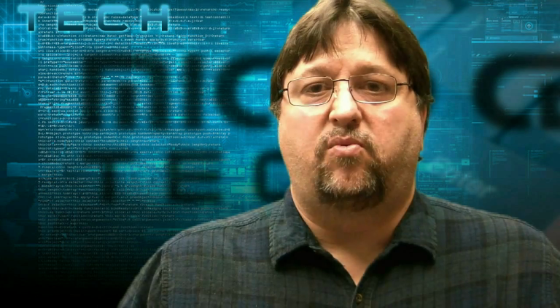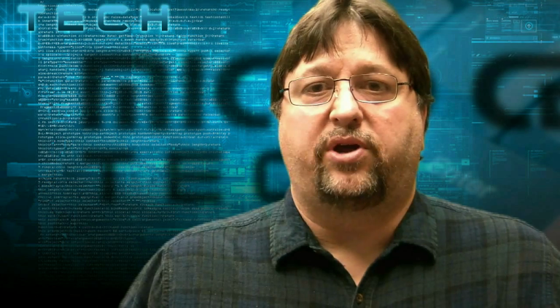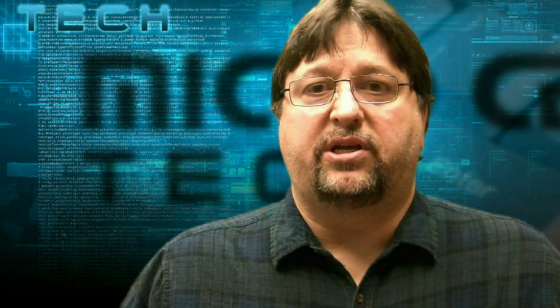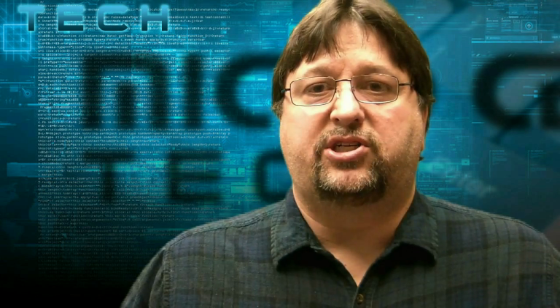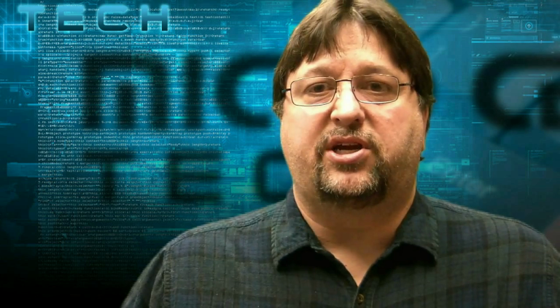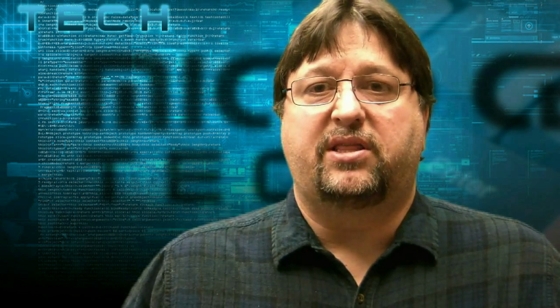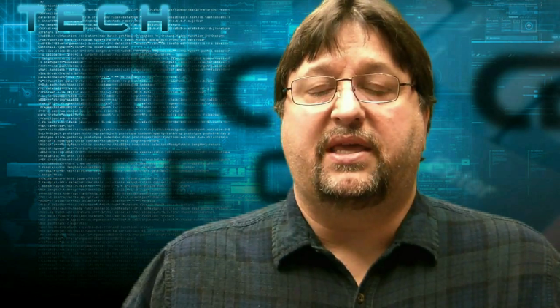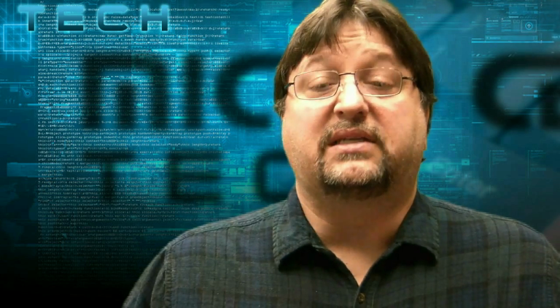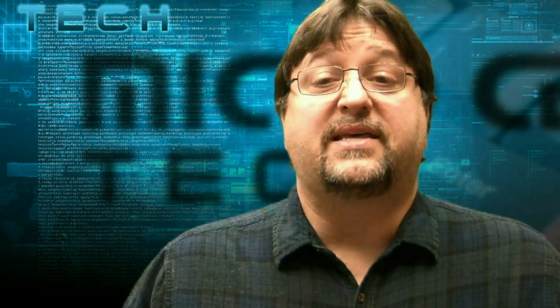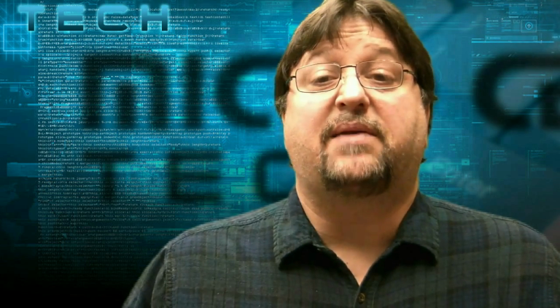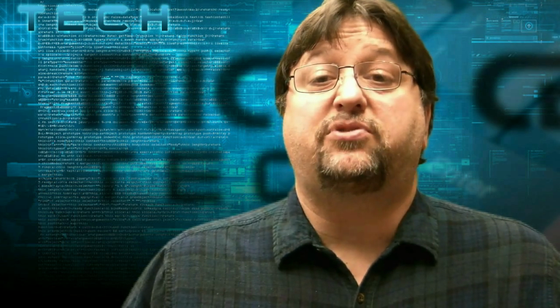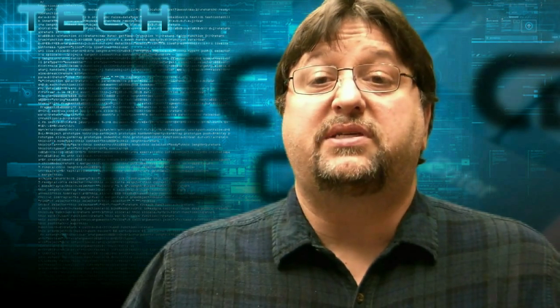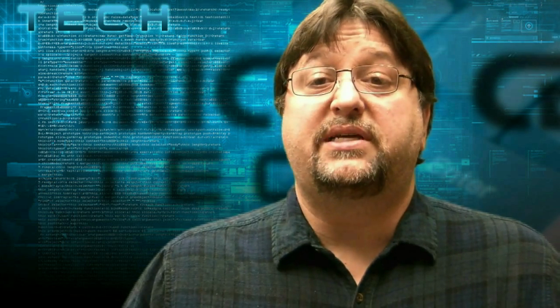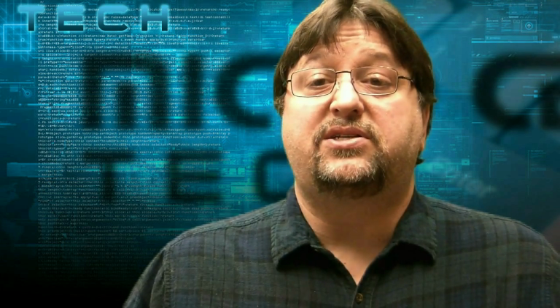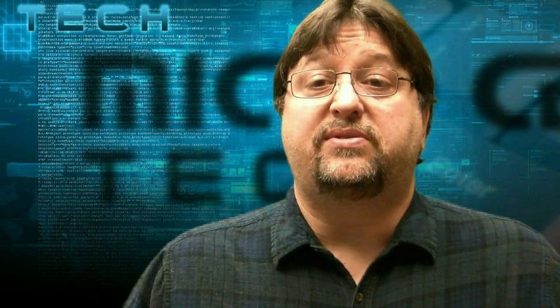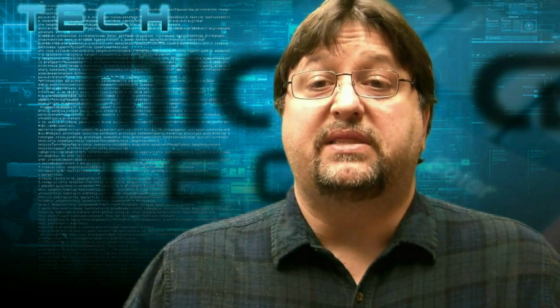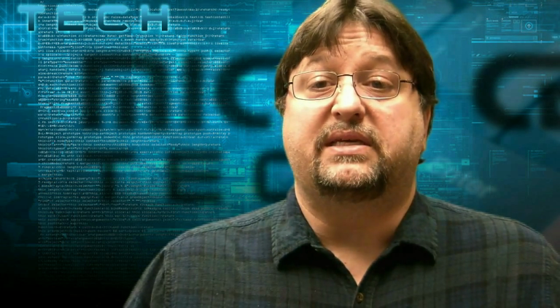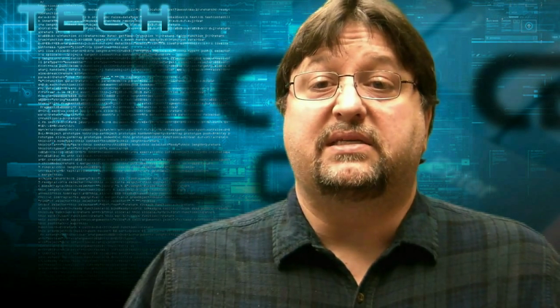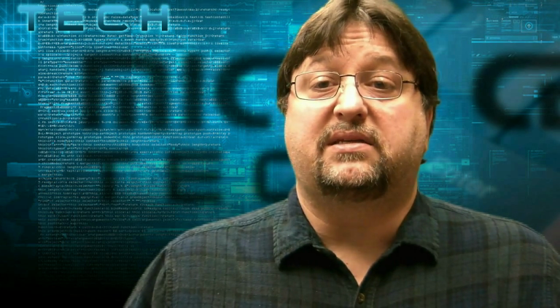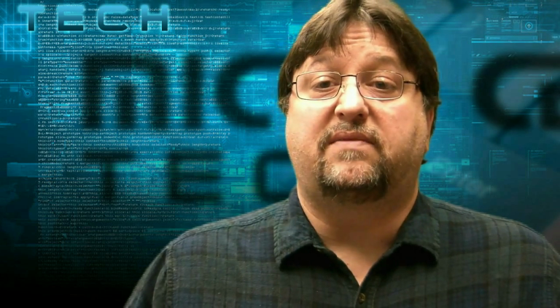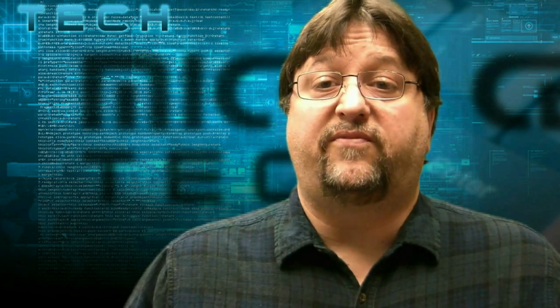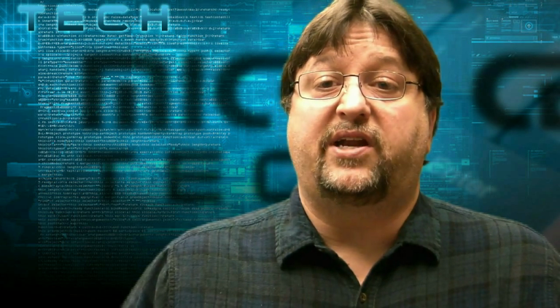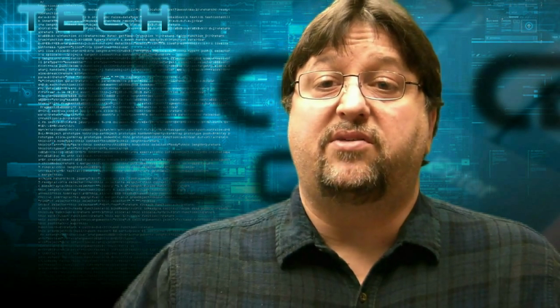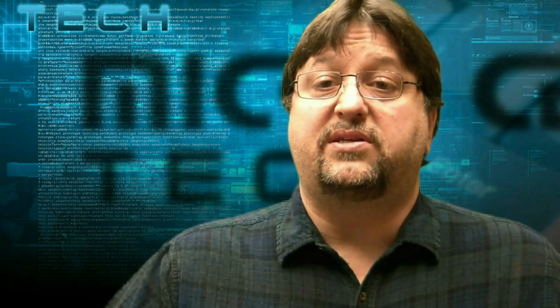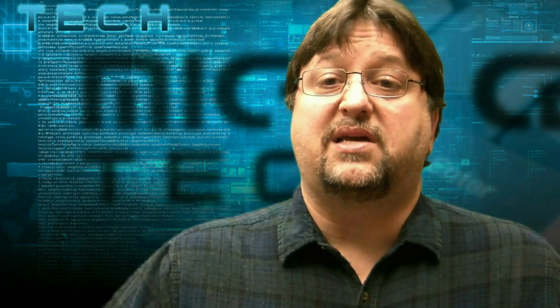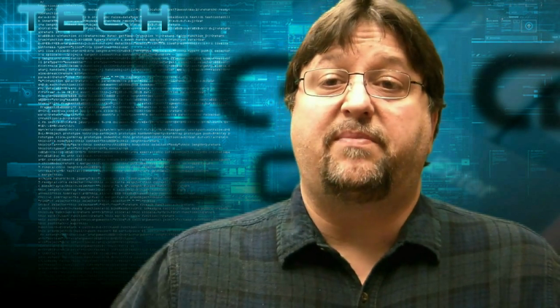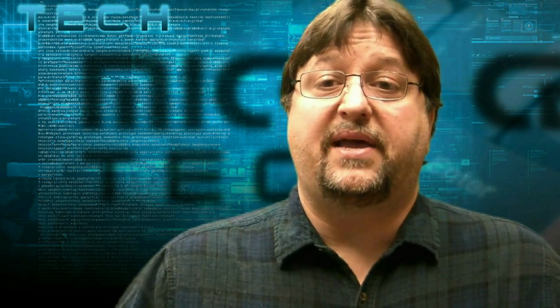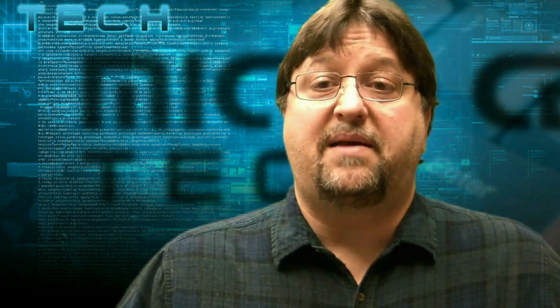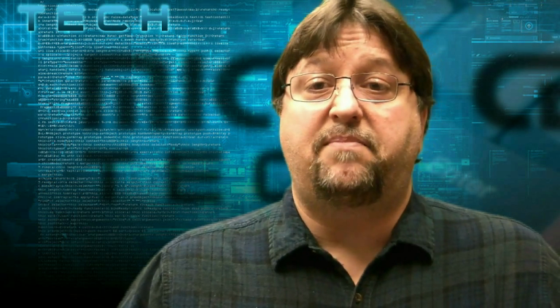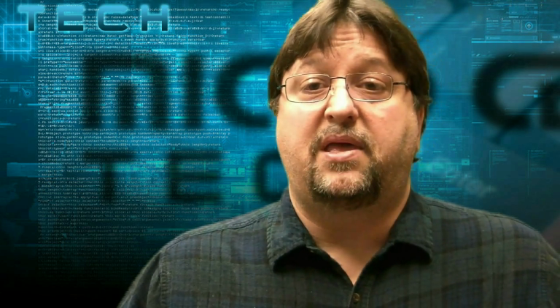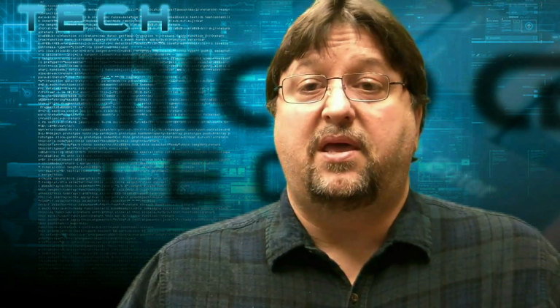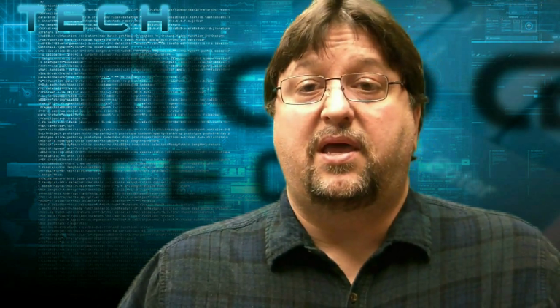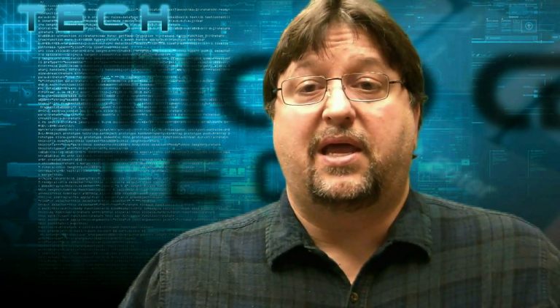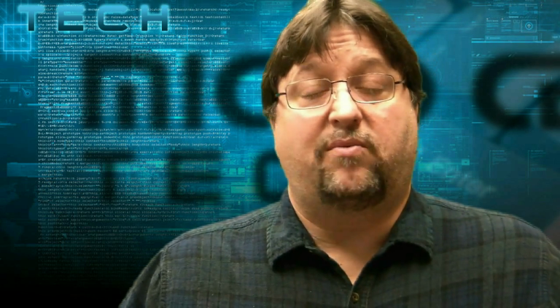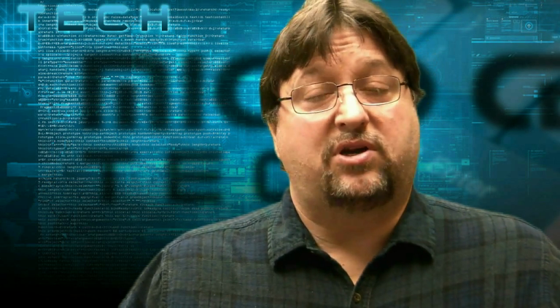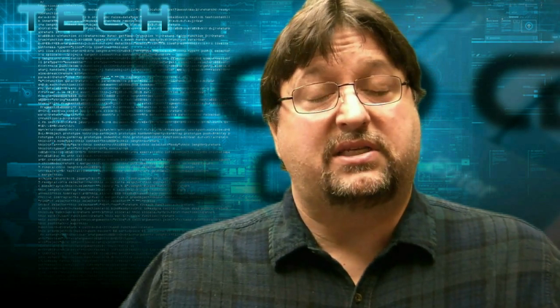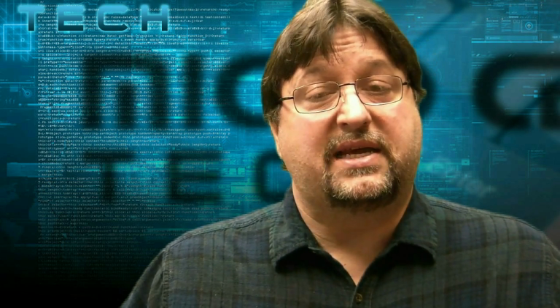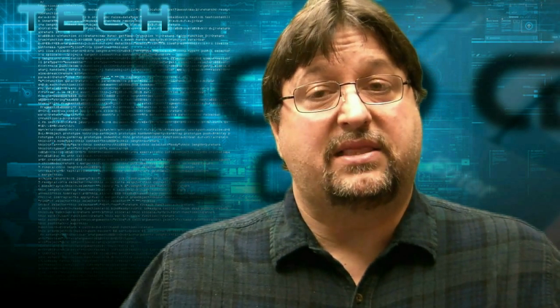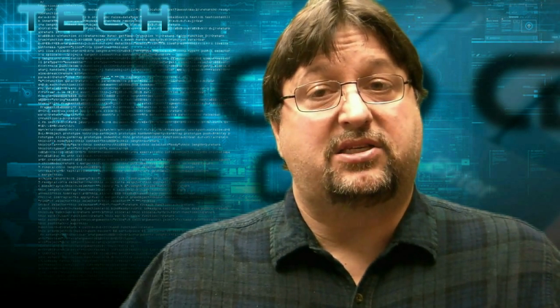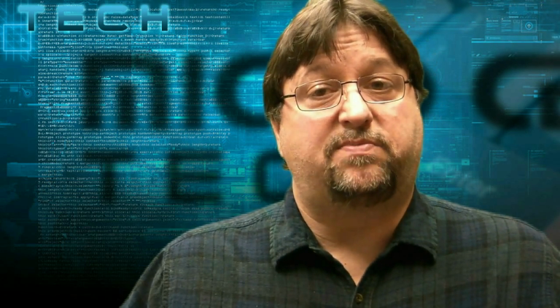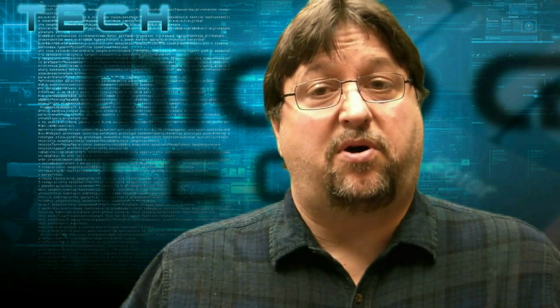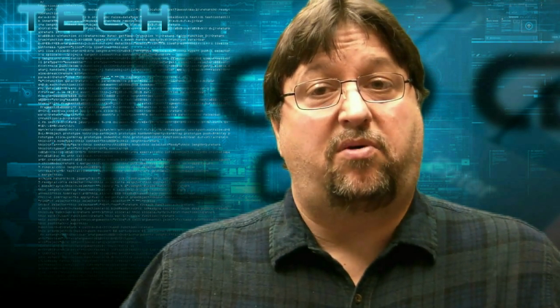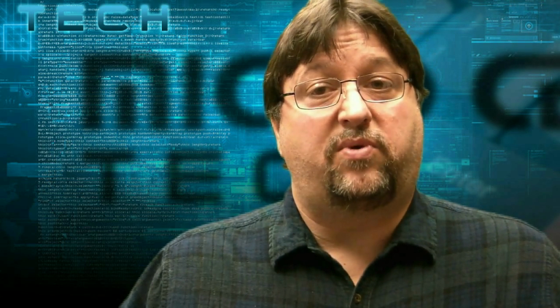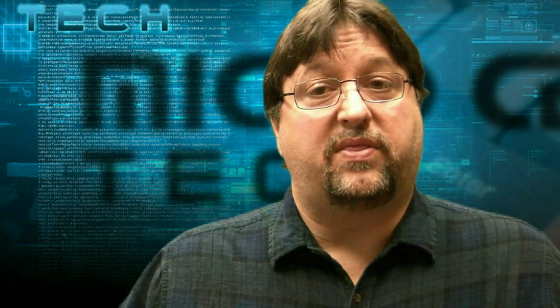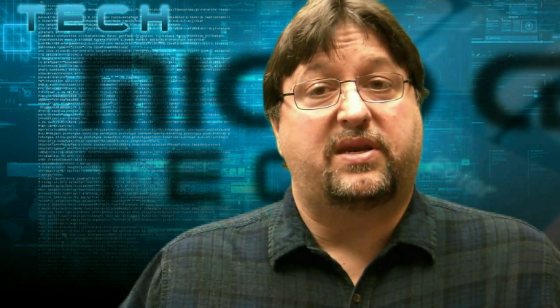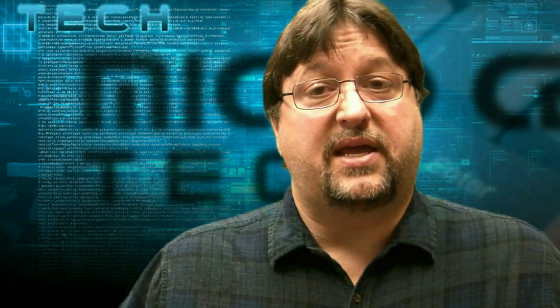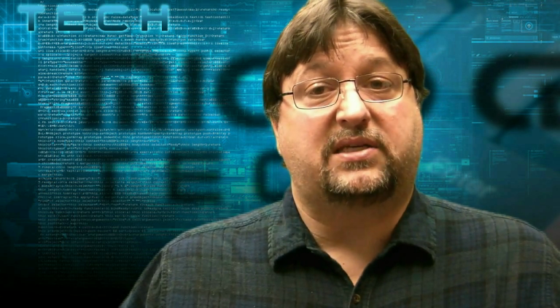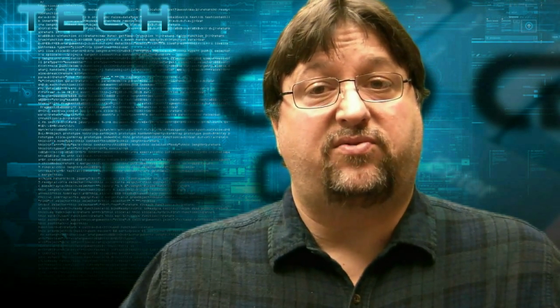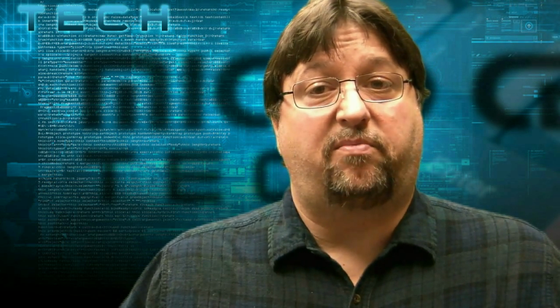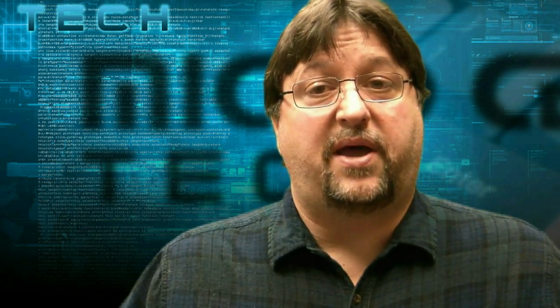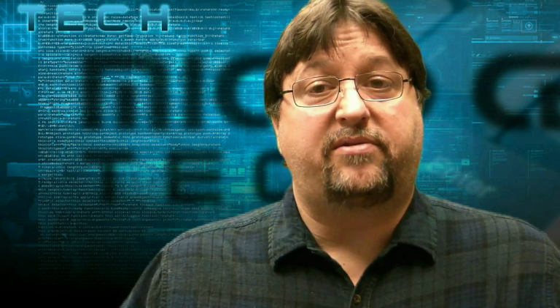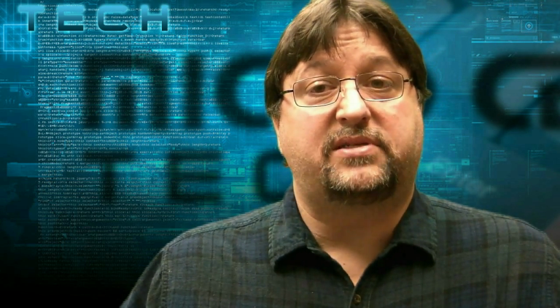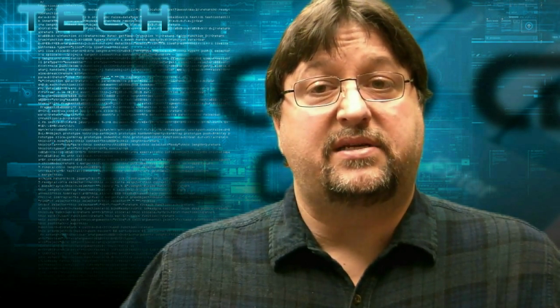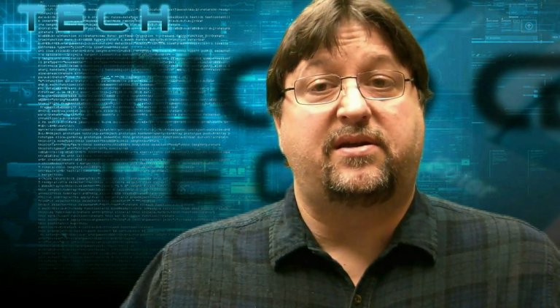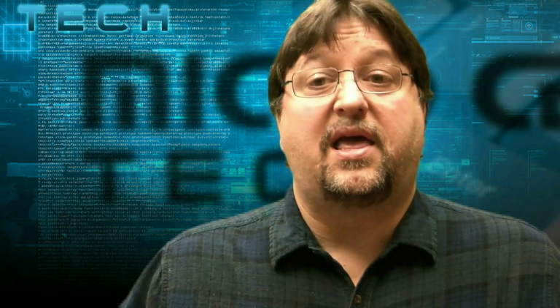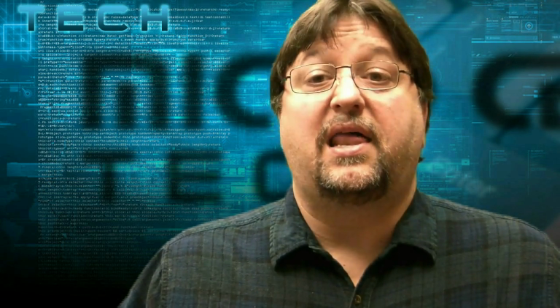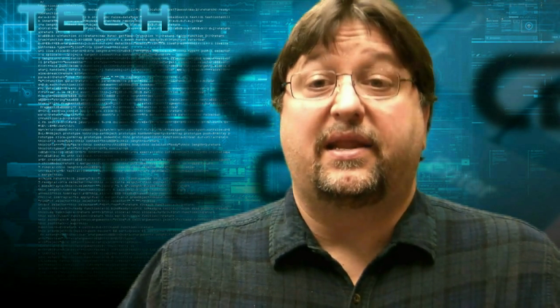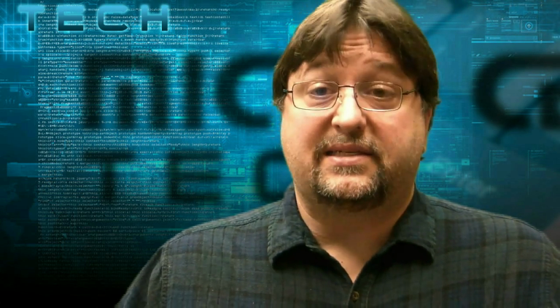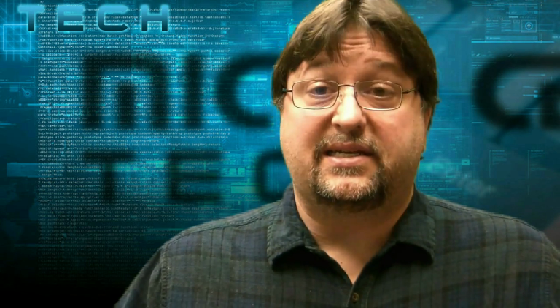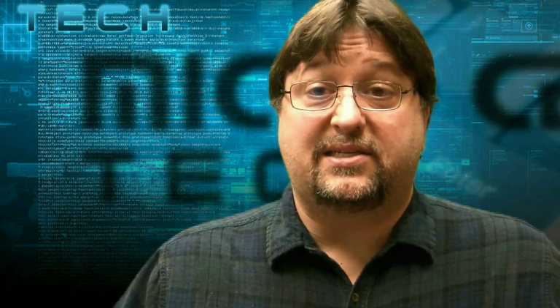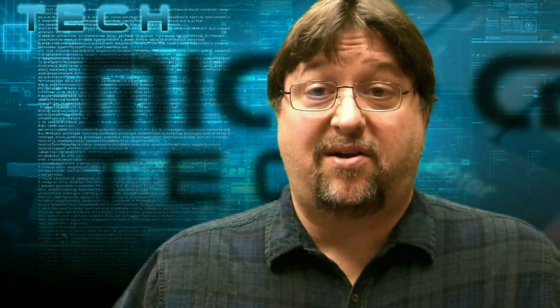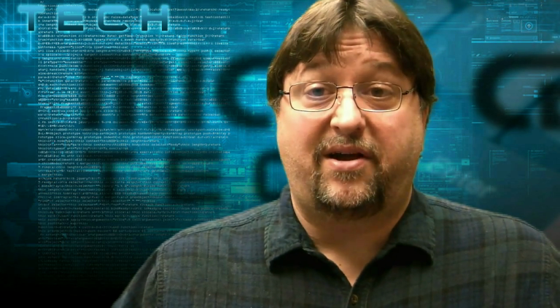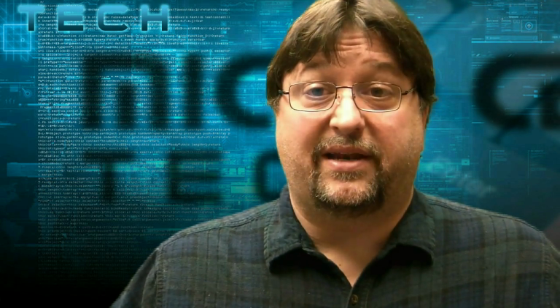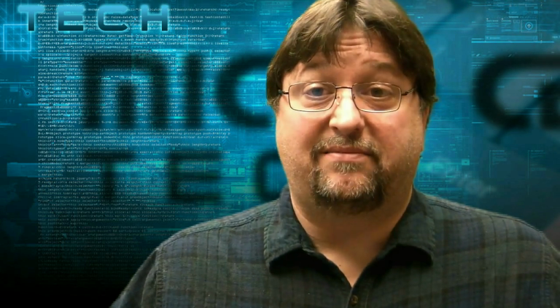We're going to show you the exact procedure in this video that's coming up. Once again, this is Paul, one of the techs from Micro Center. Let's get started.